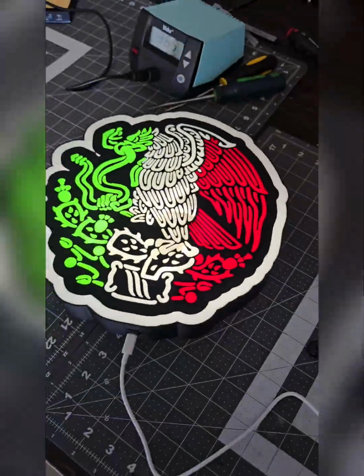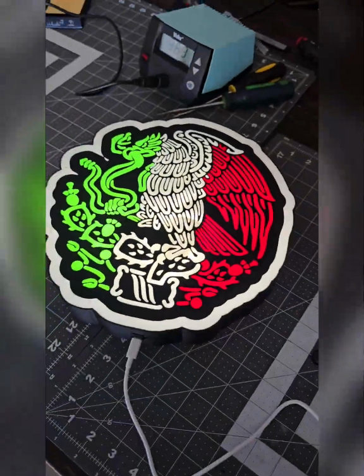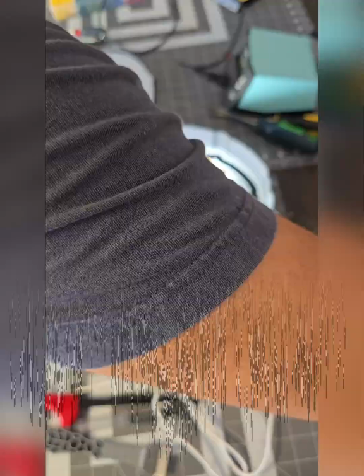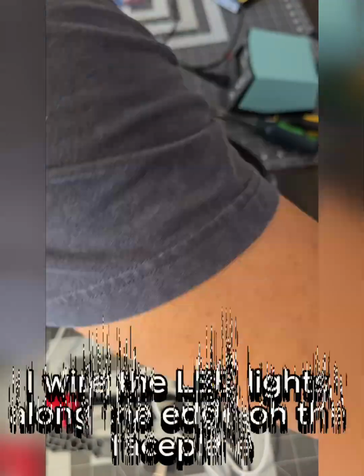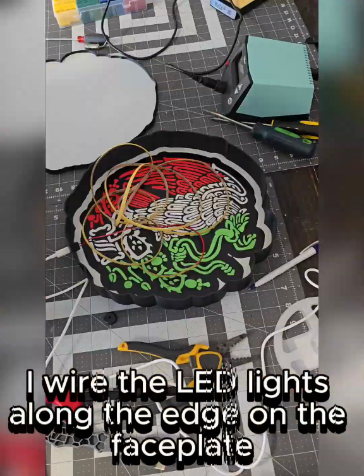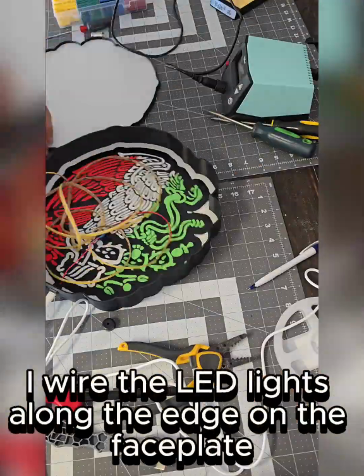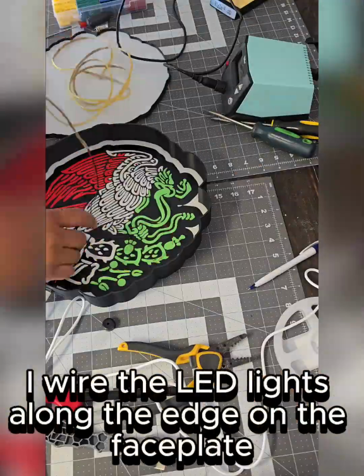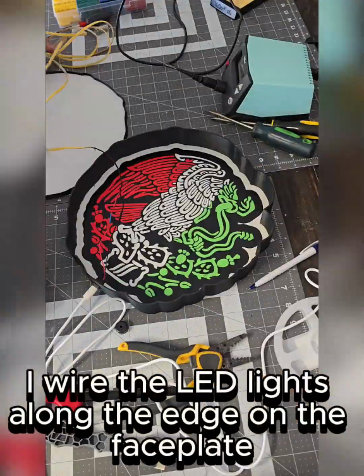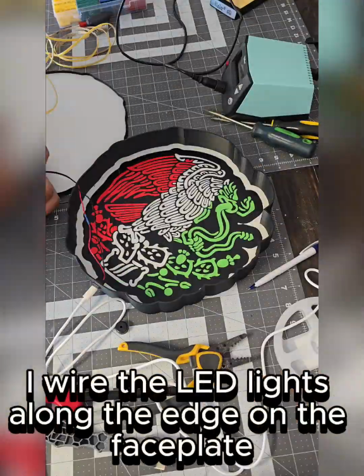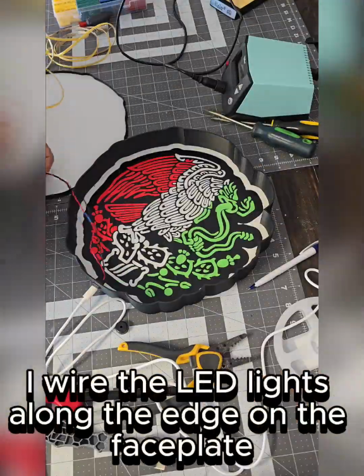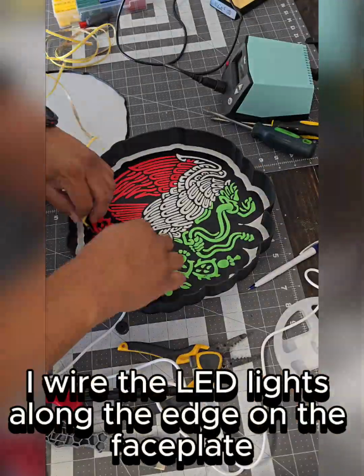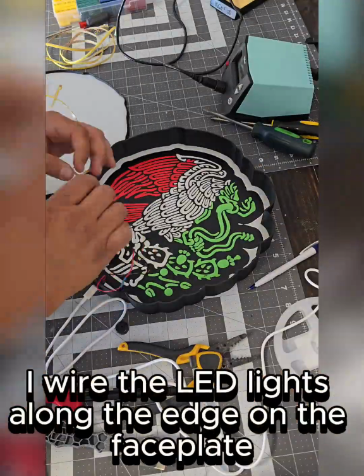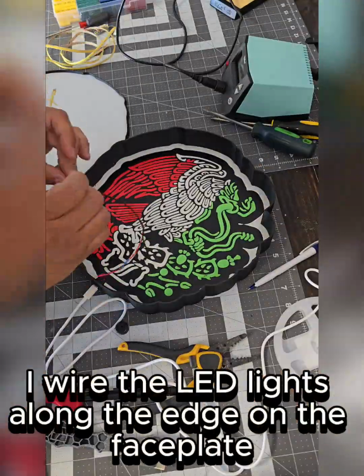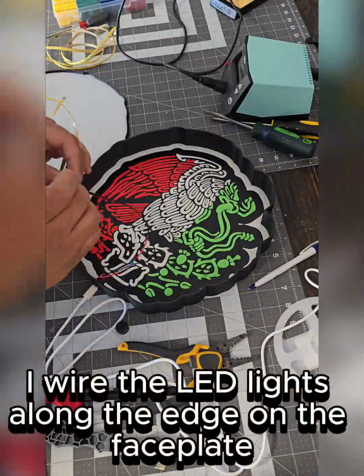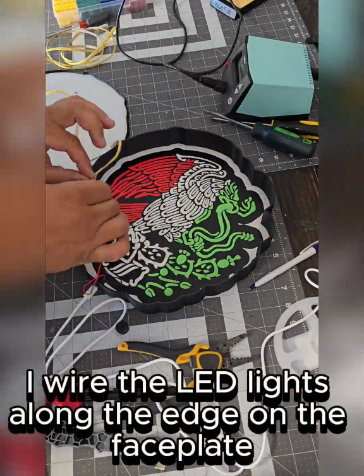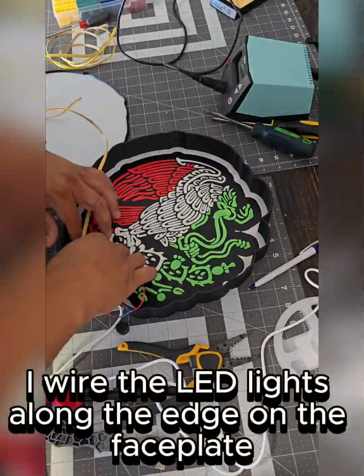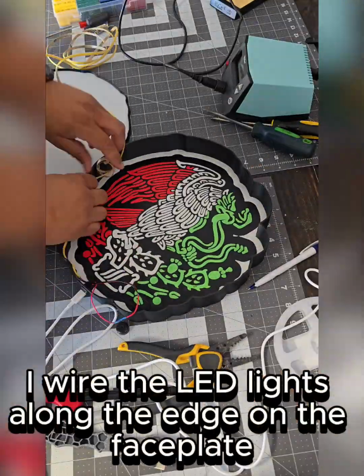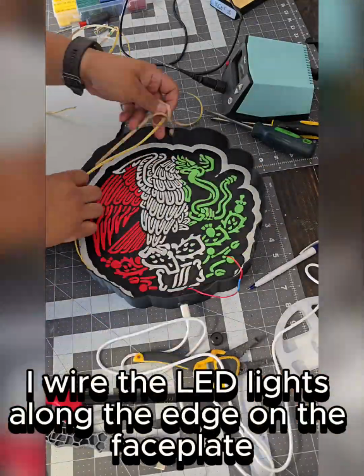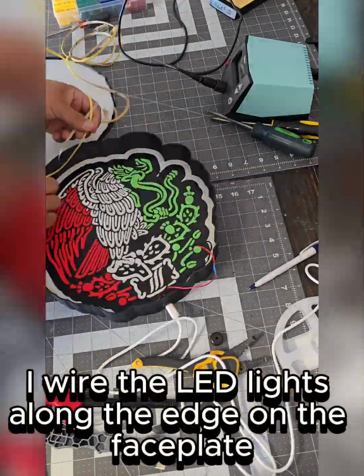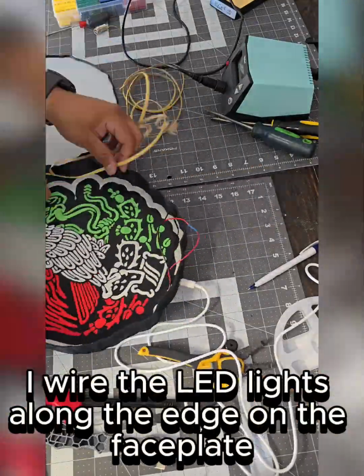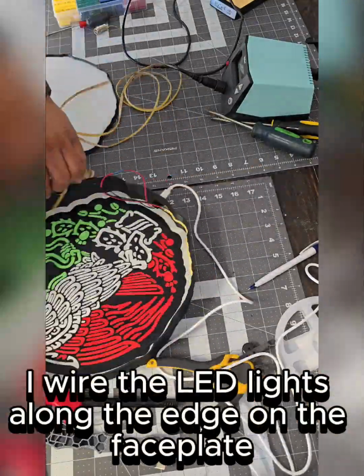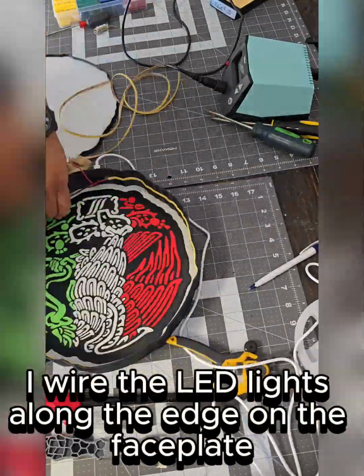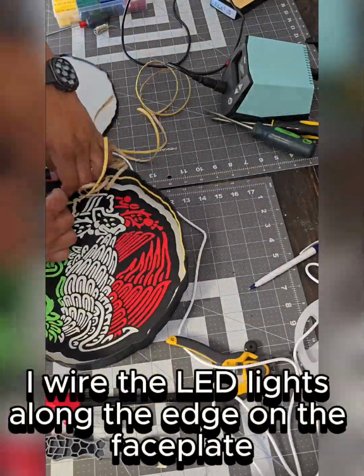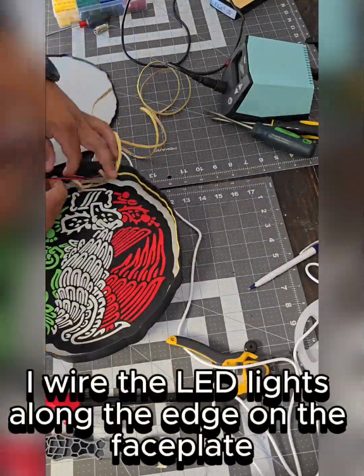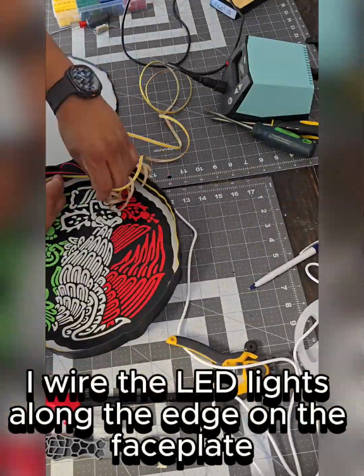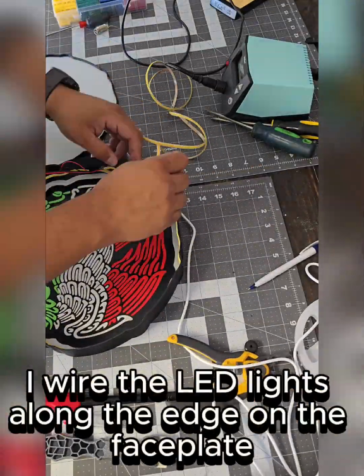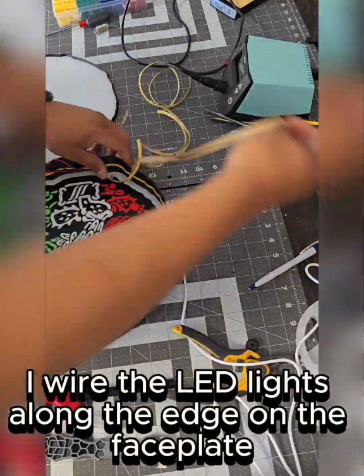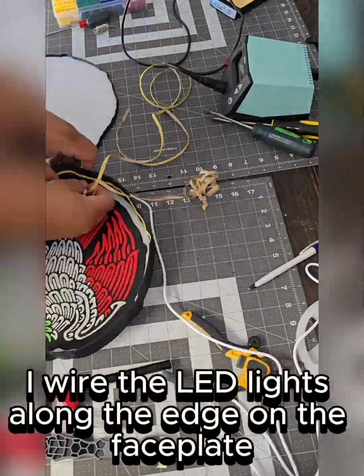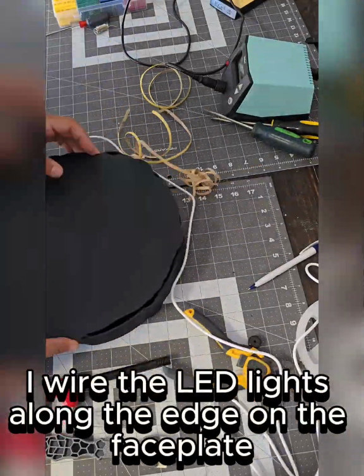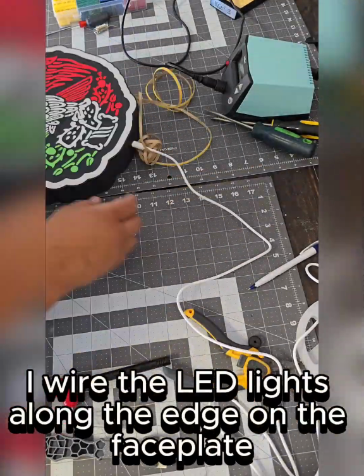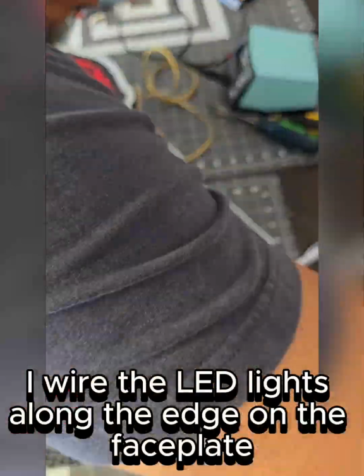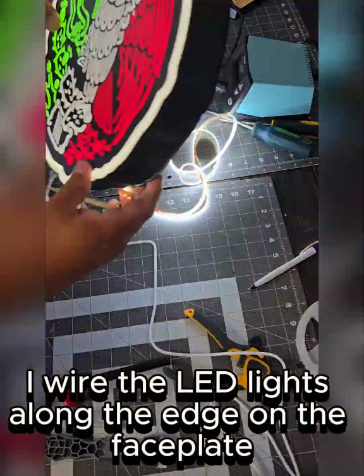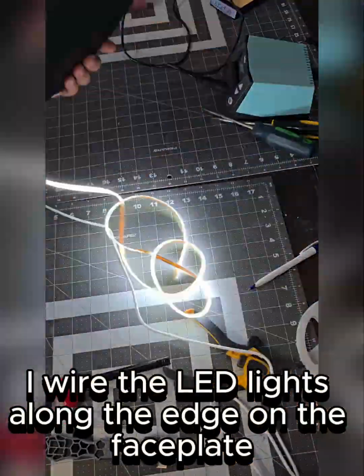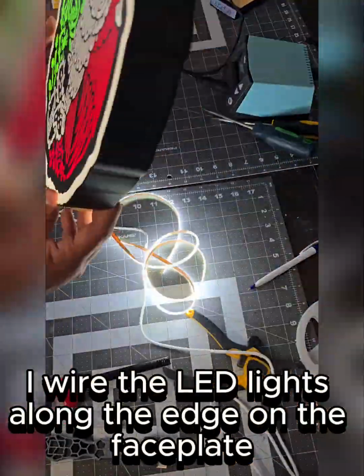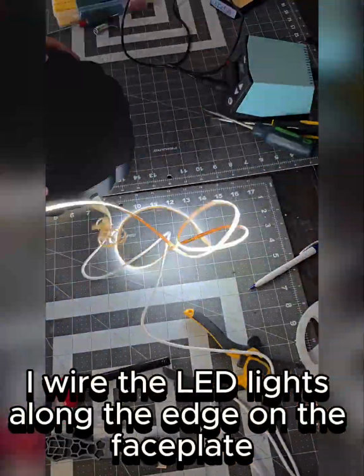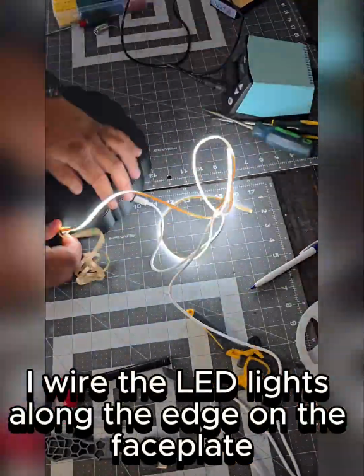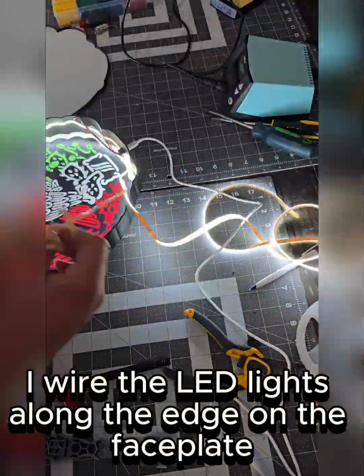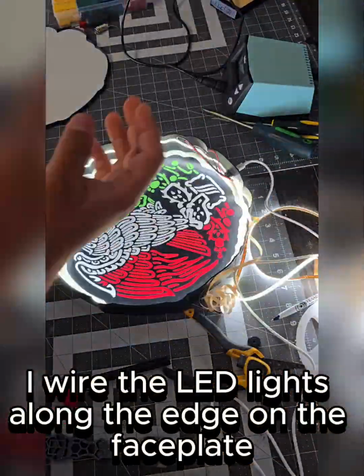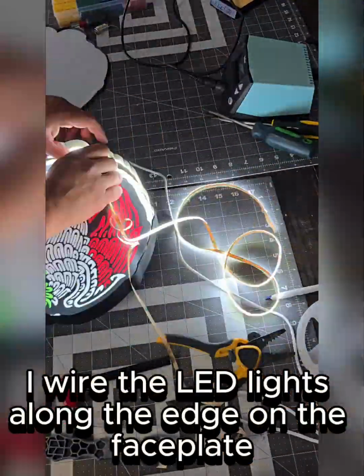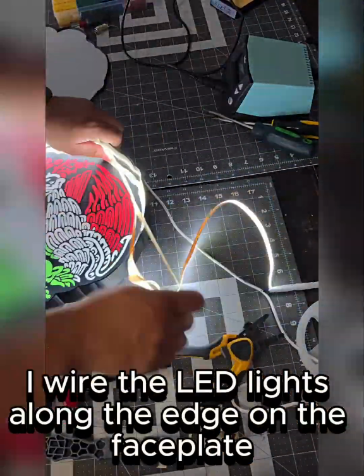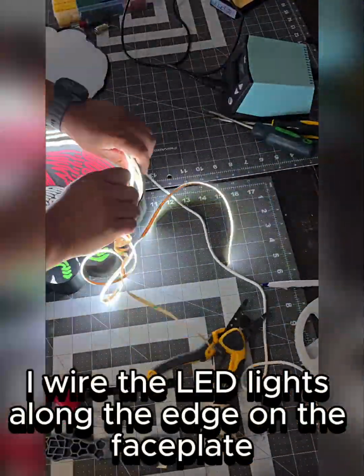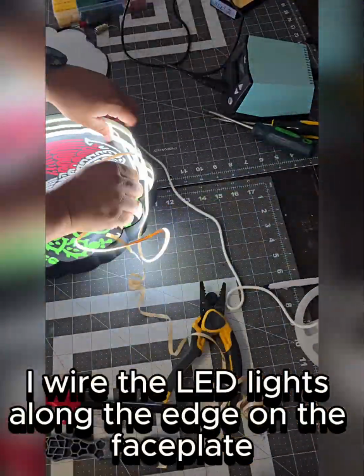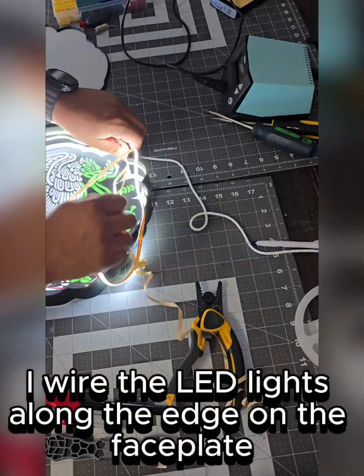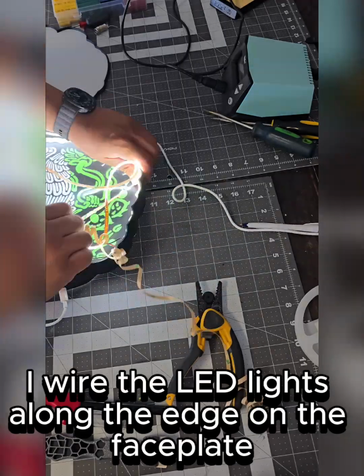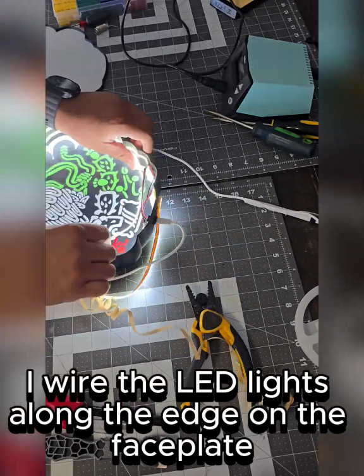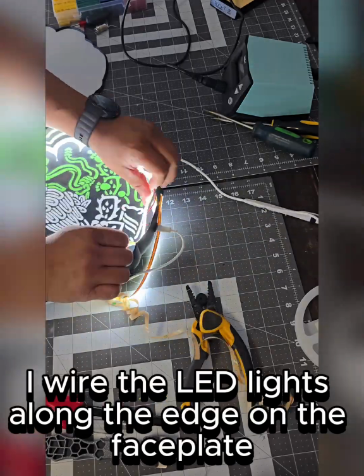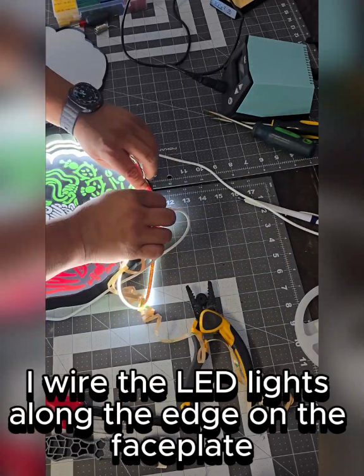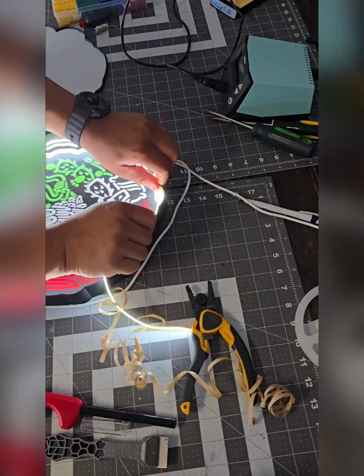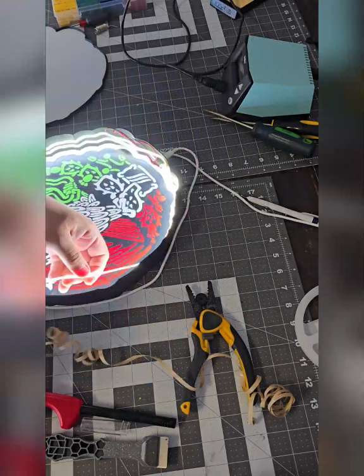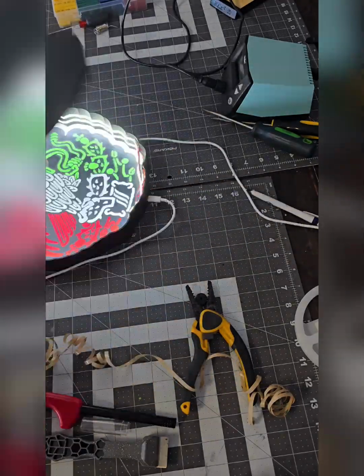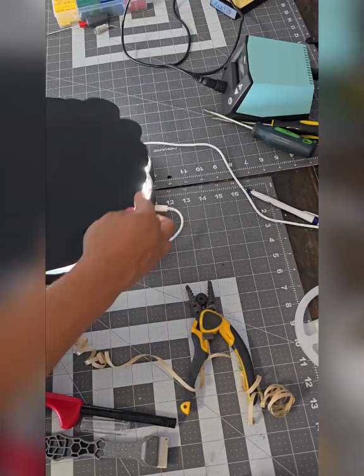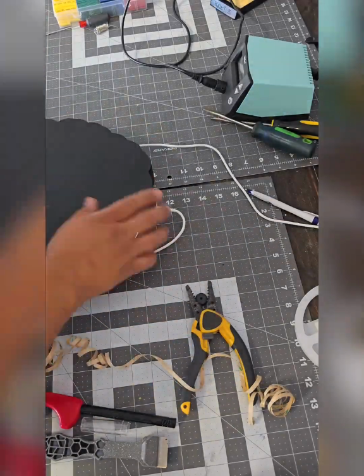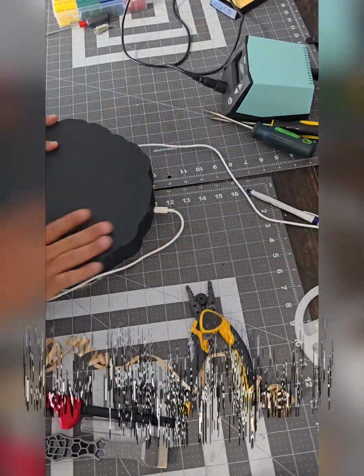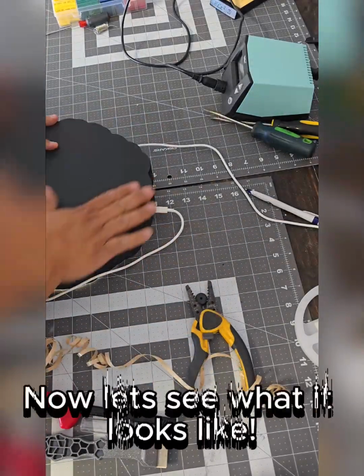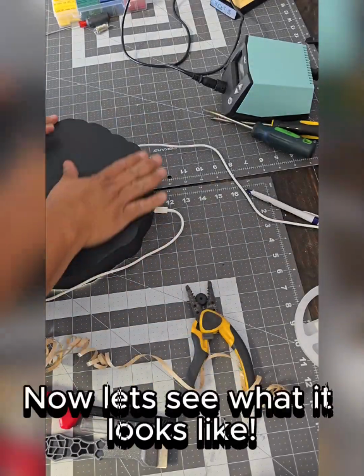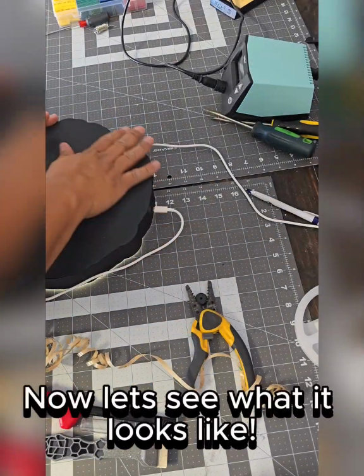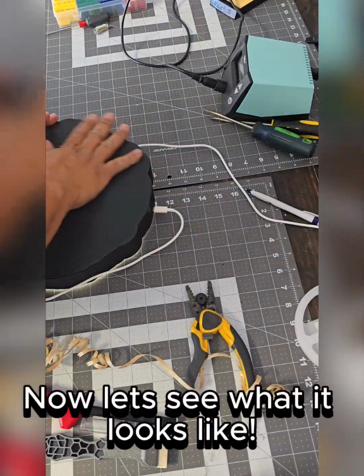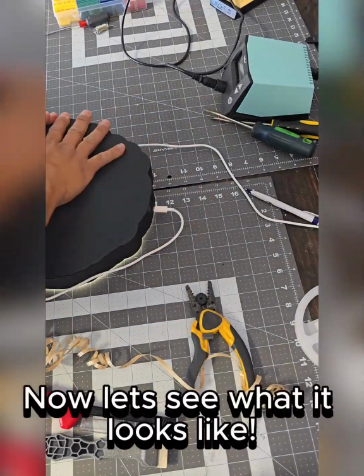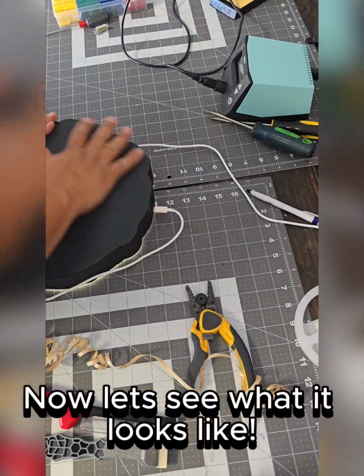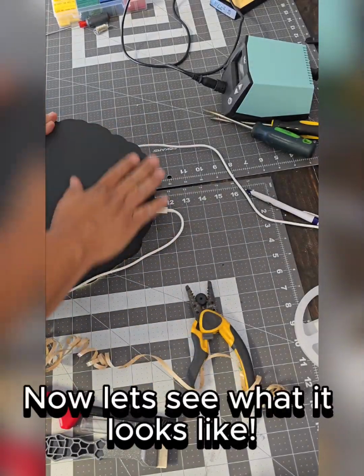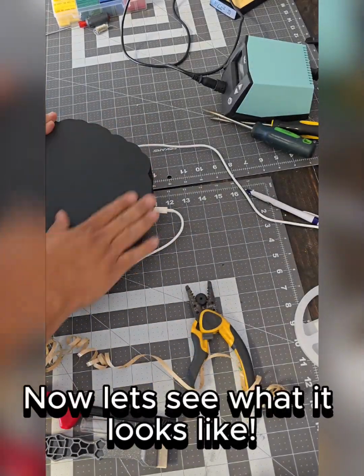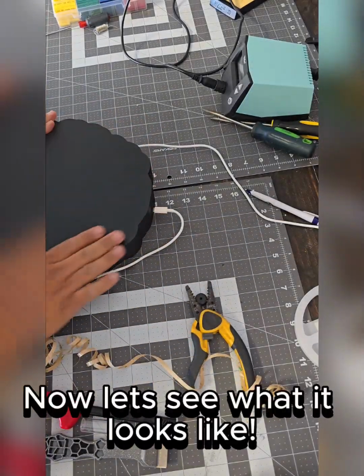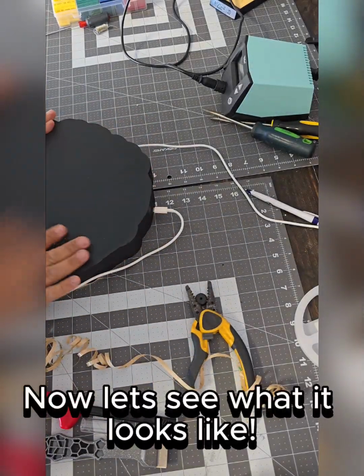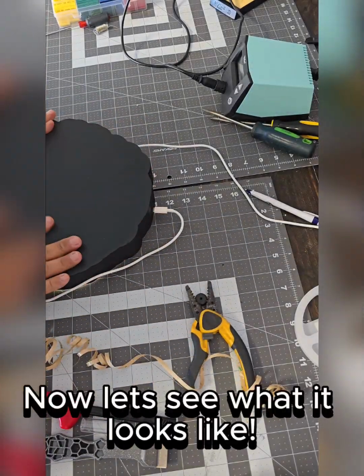I wire the LED lights along the edge on the face plate. Now let's see what it looks like.